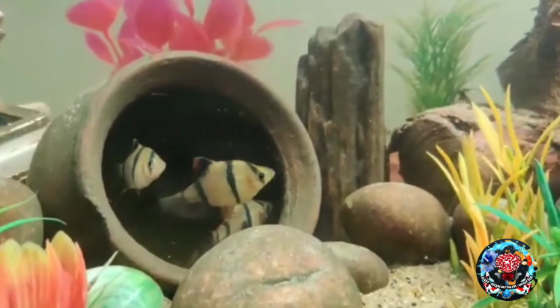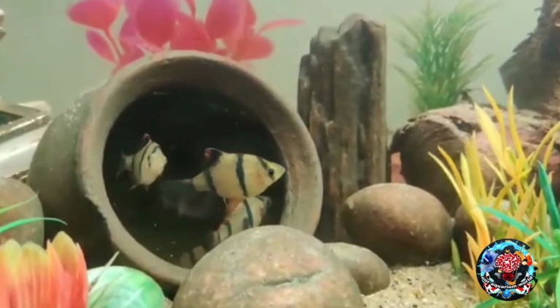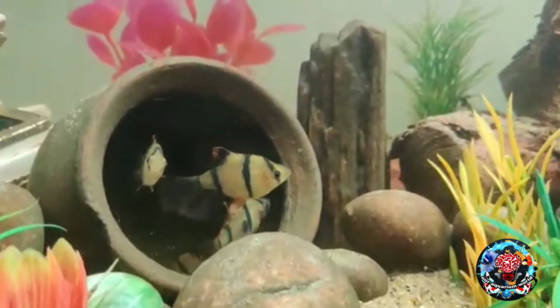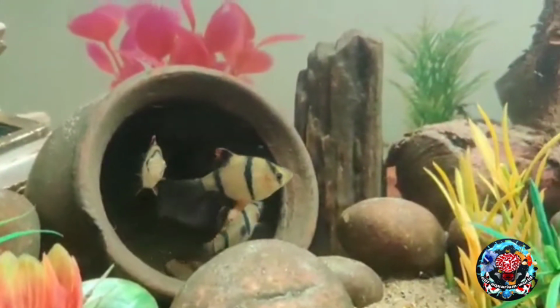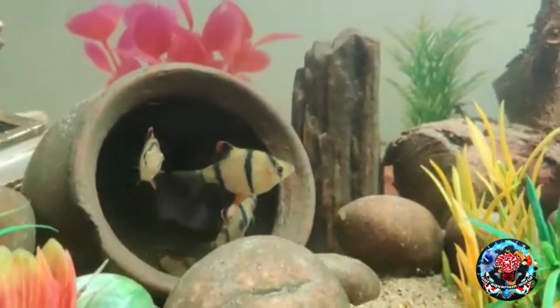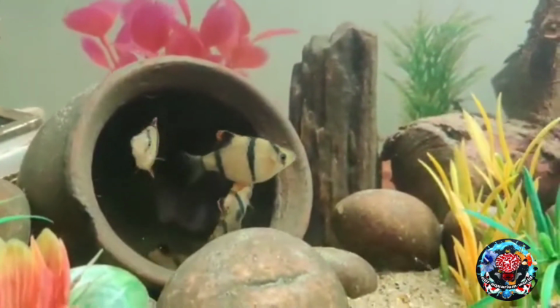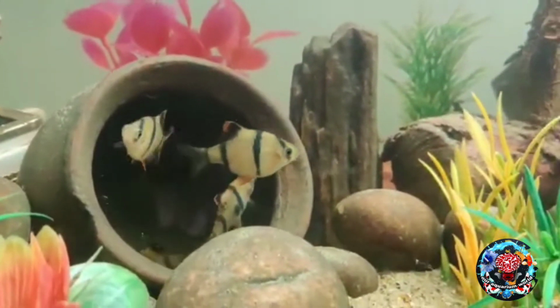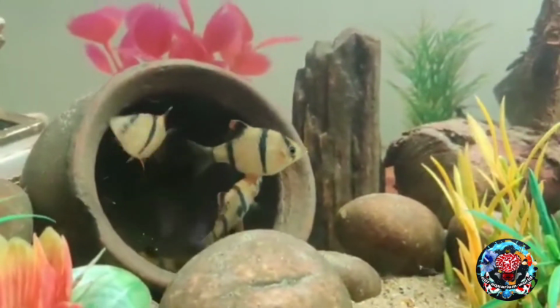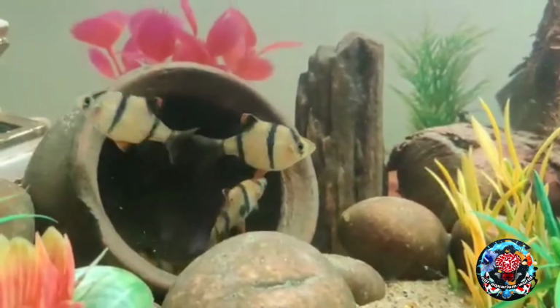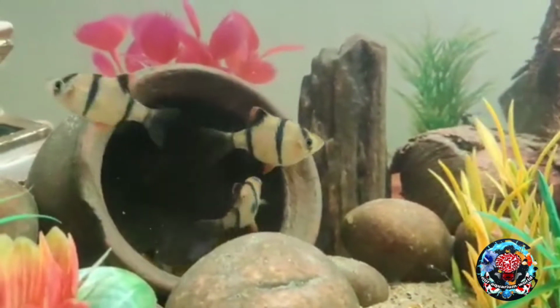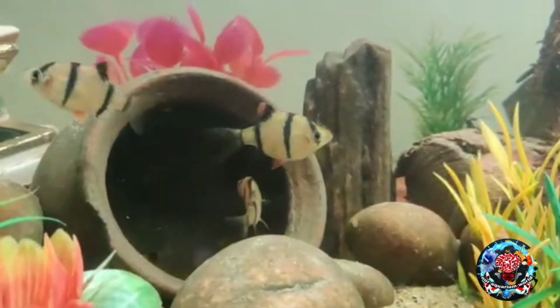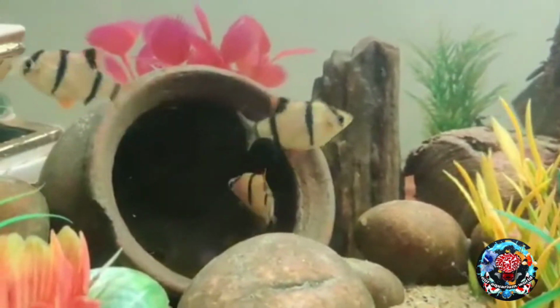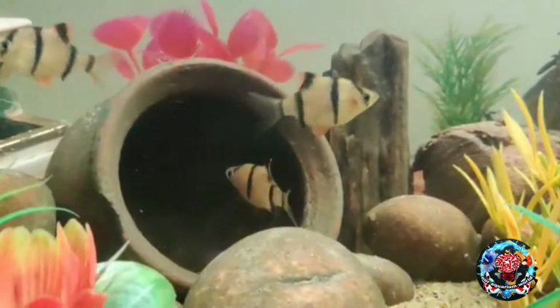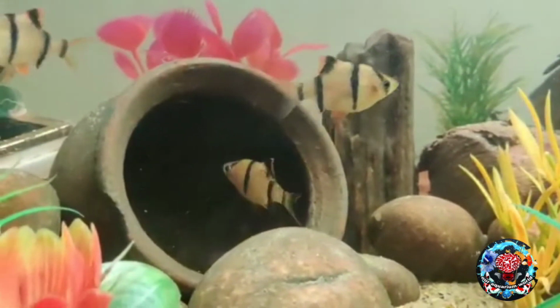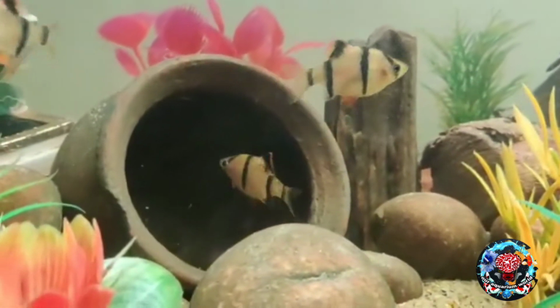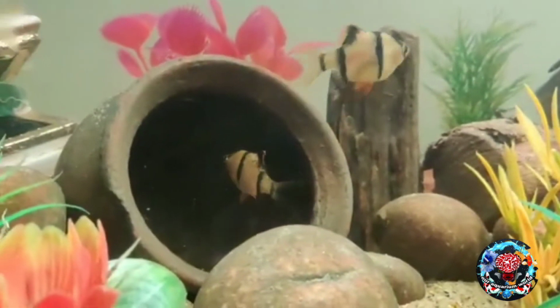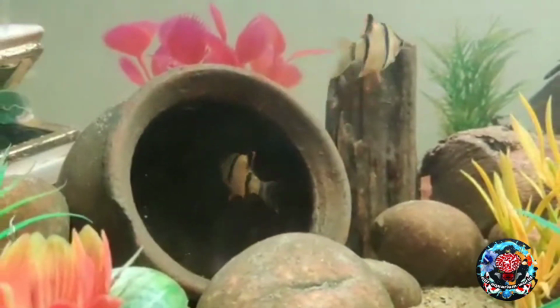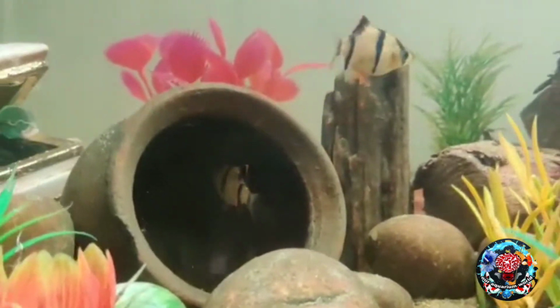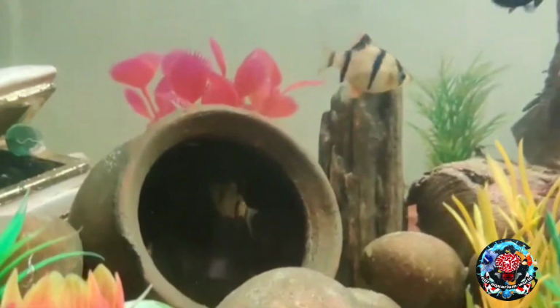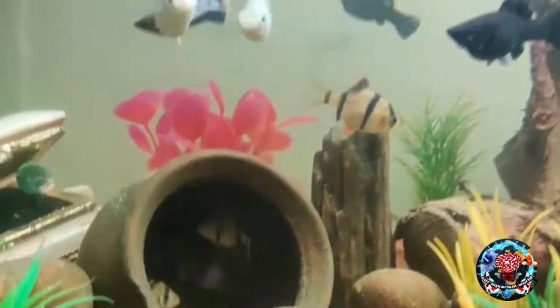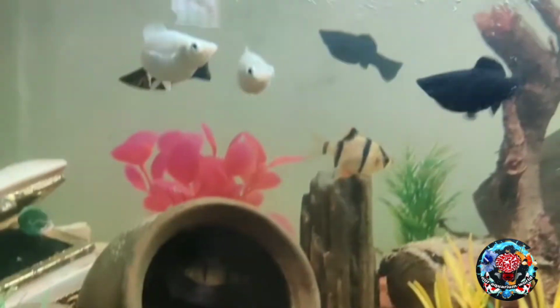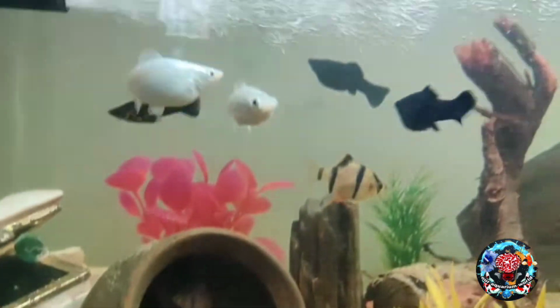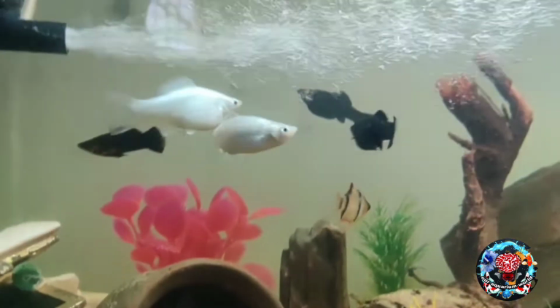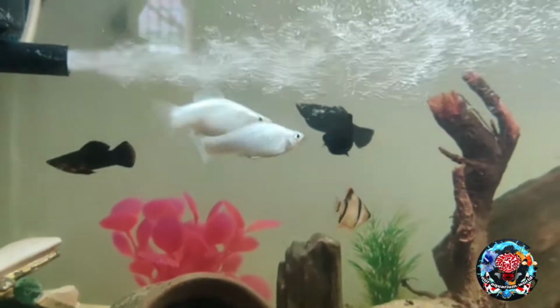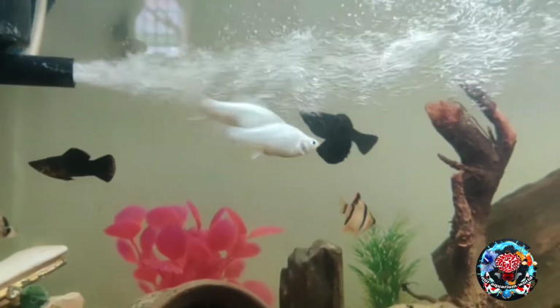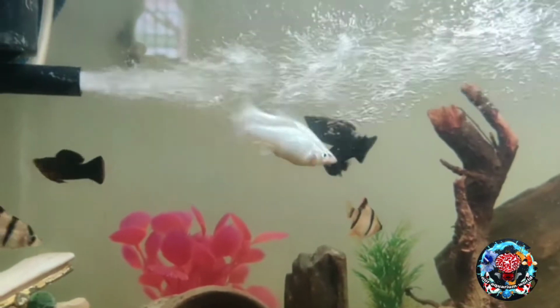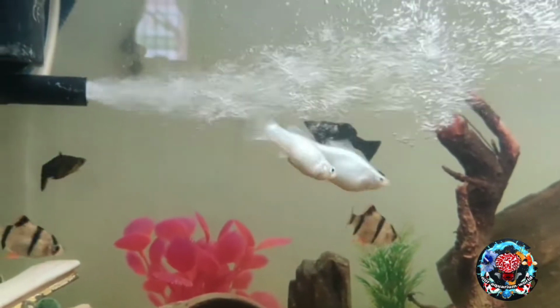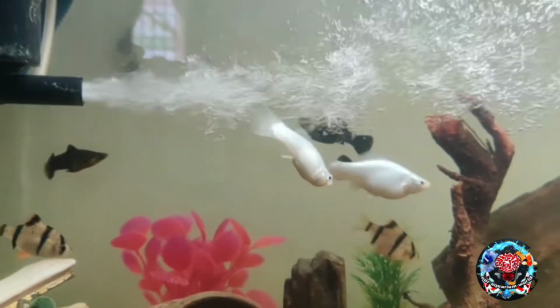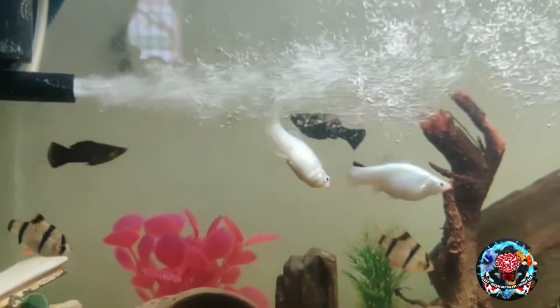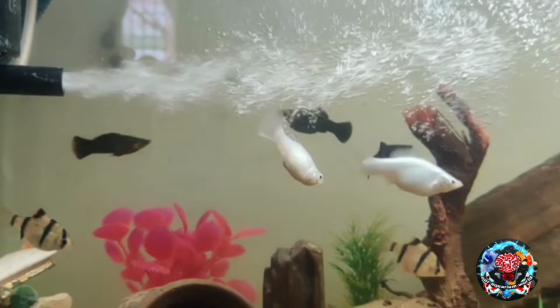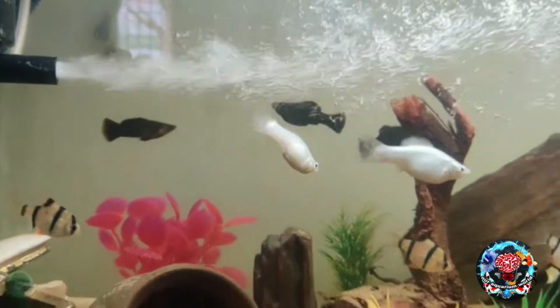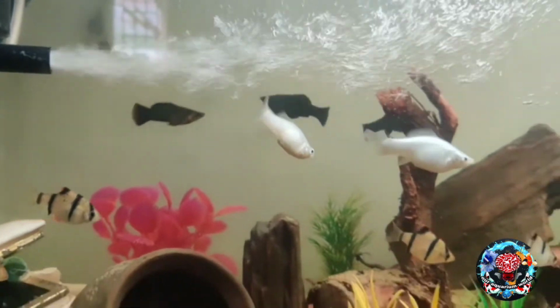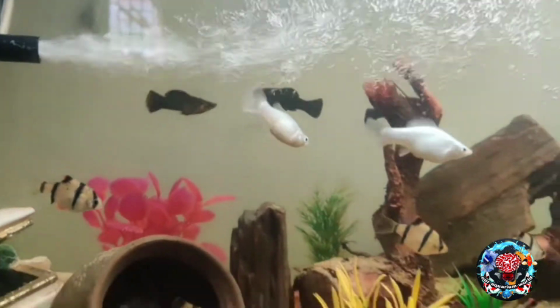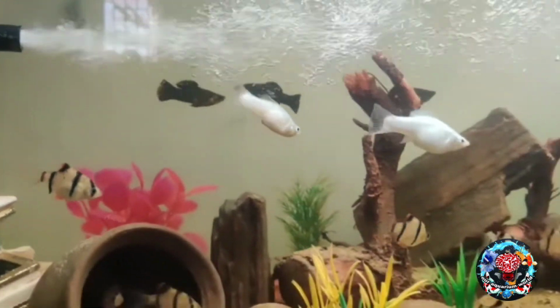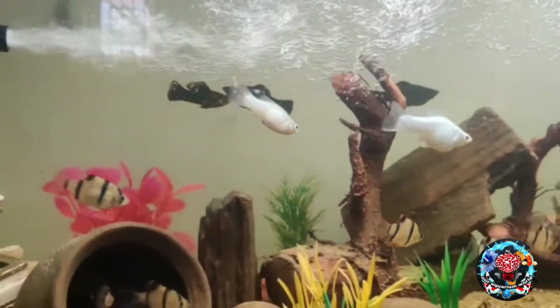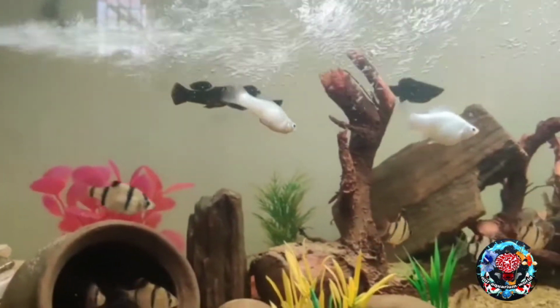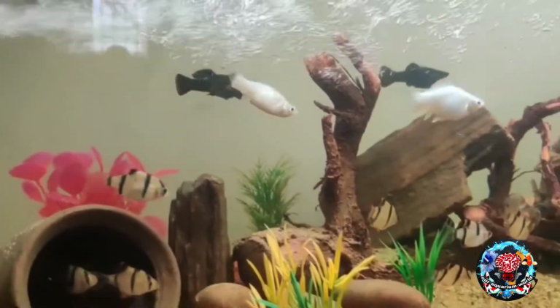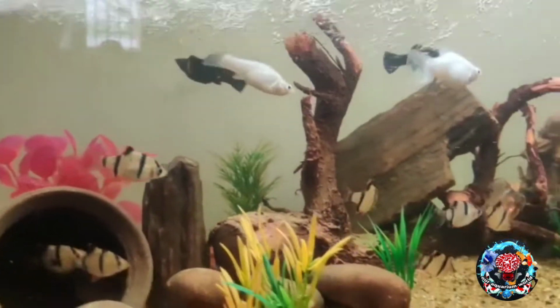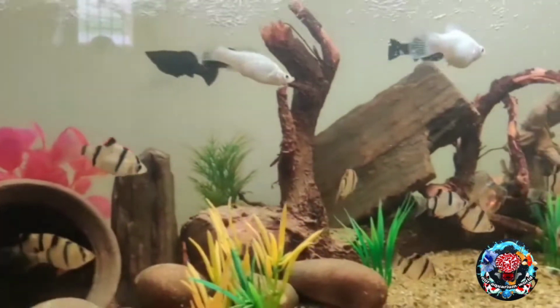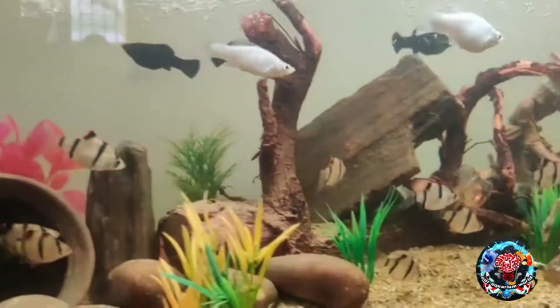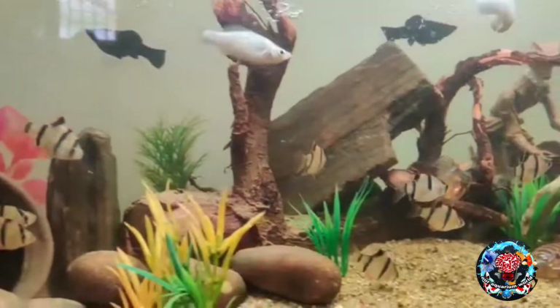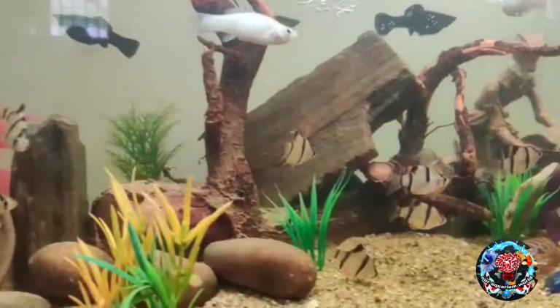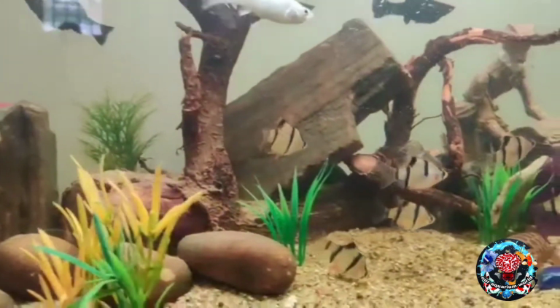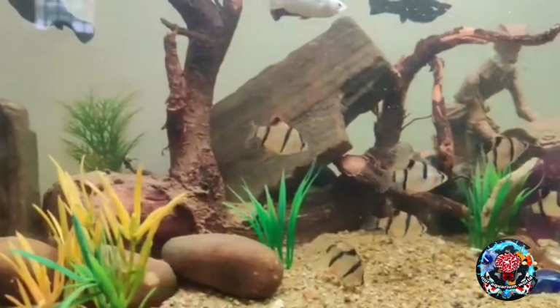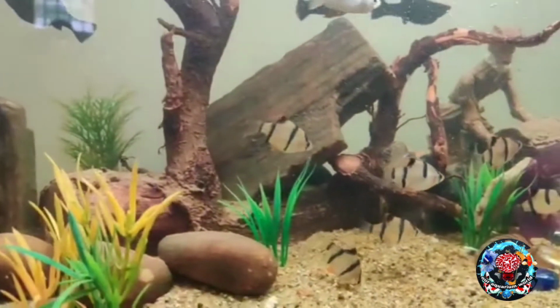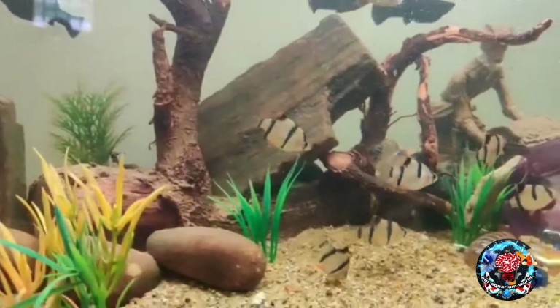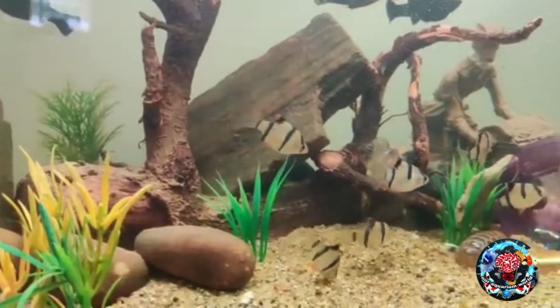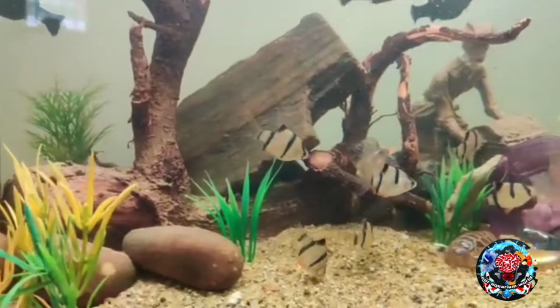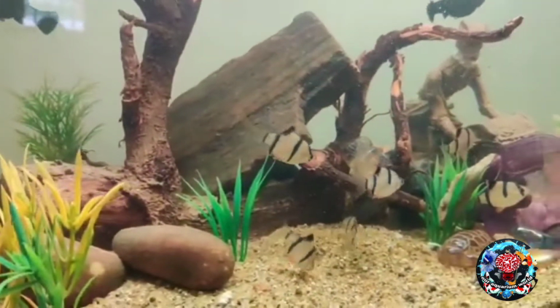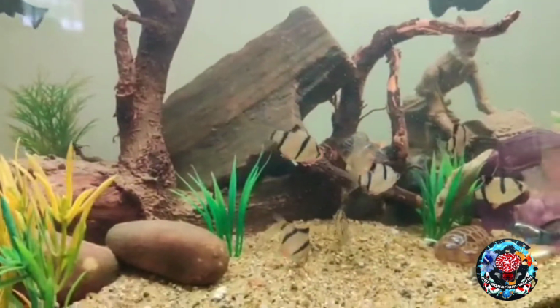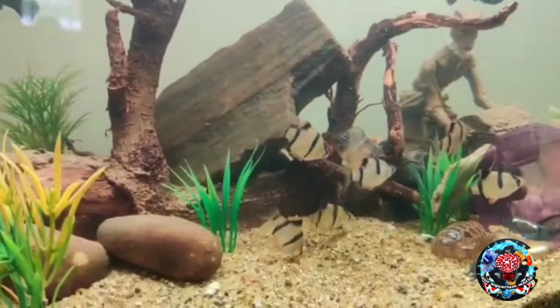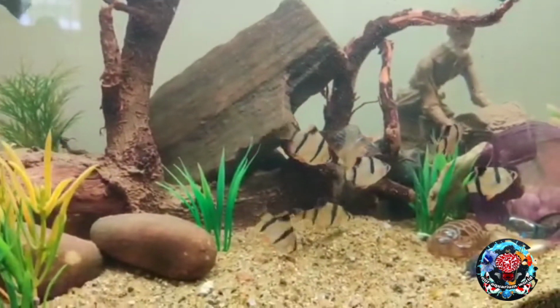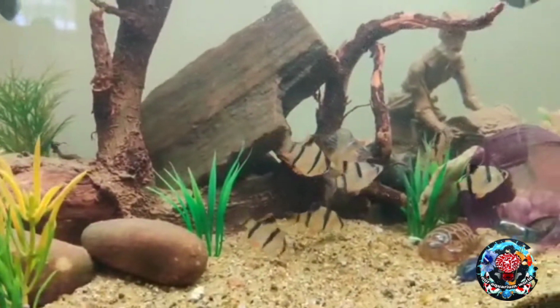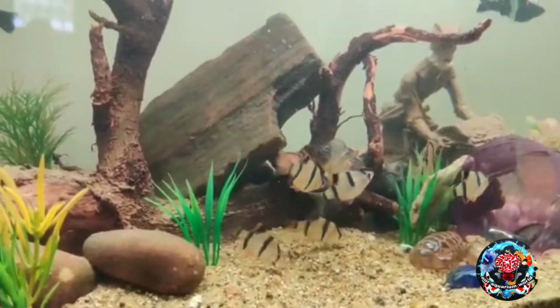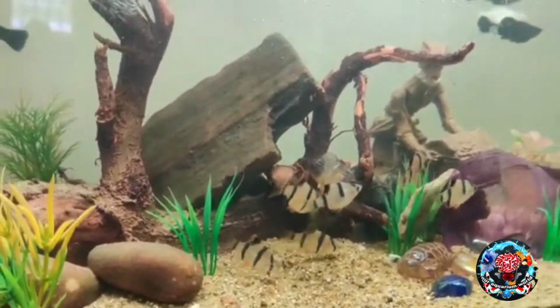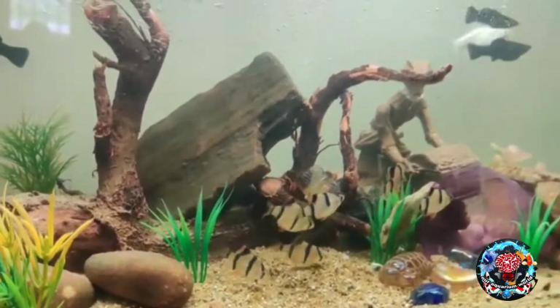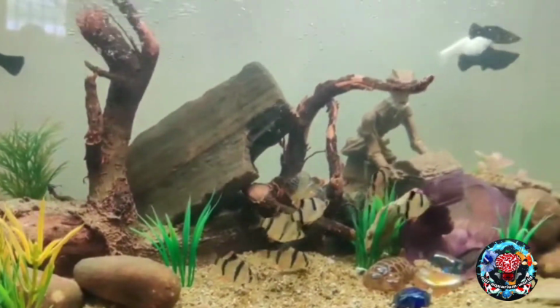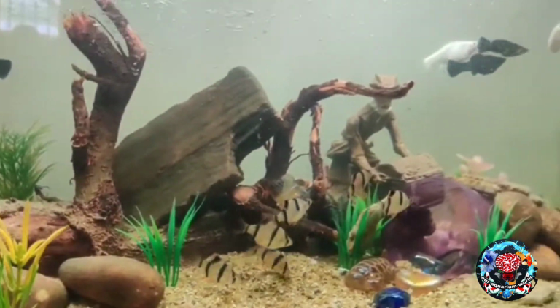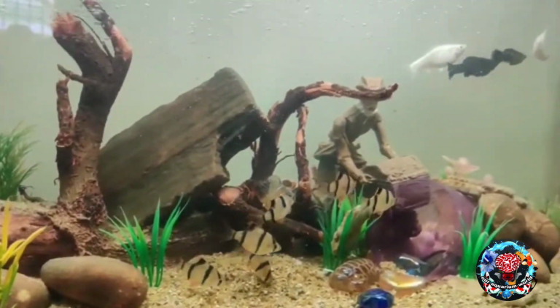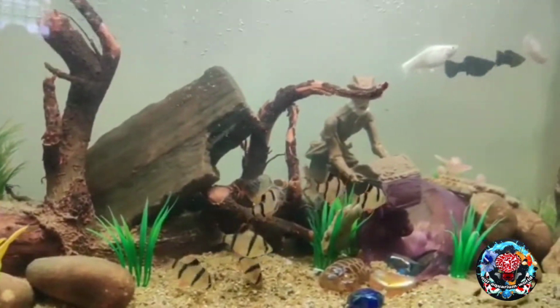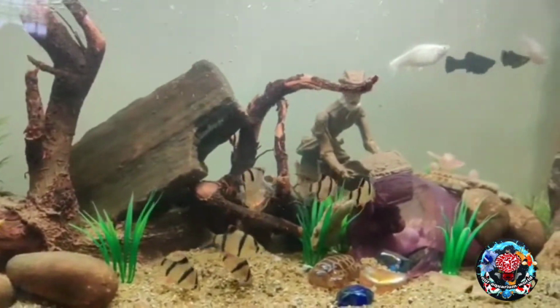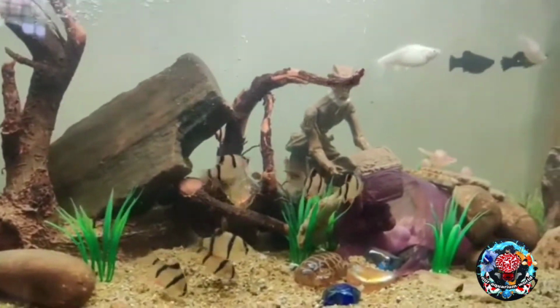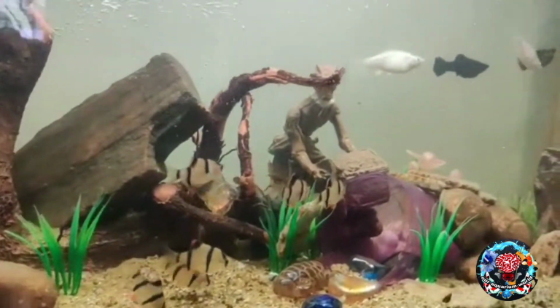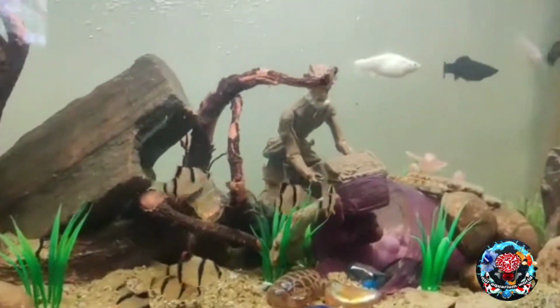In the tank, there are stones and wood in the water.